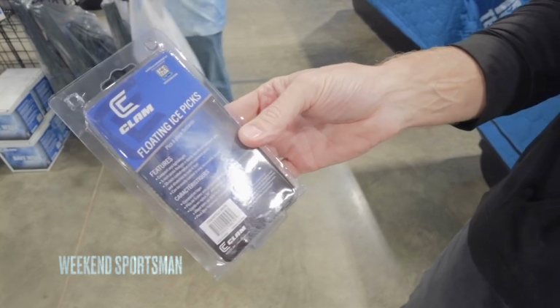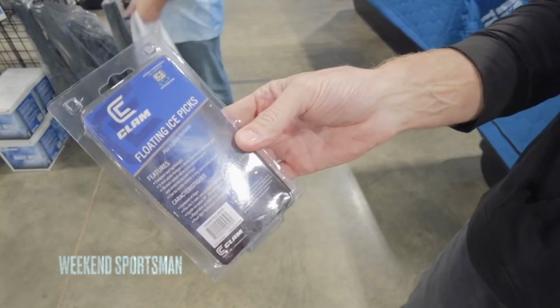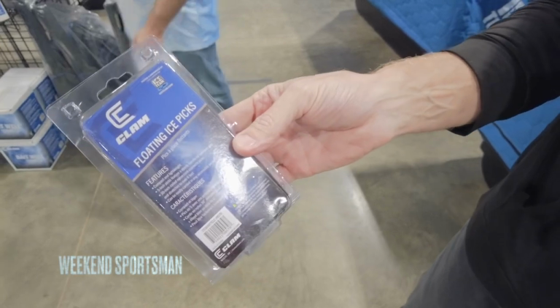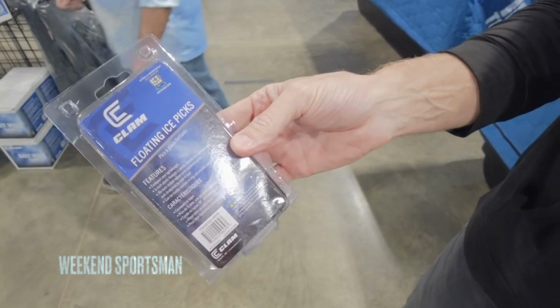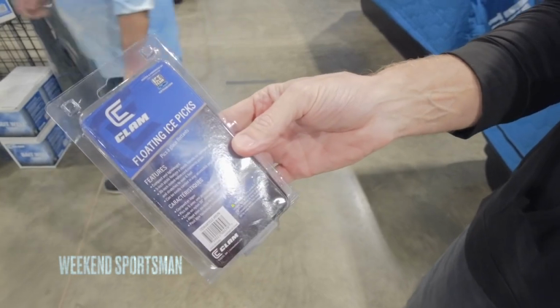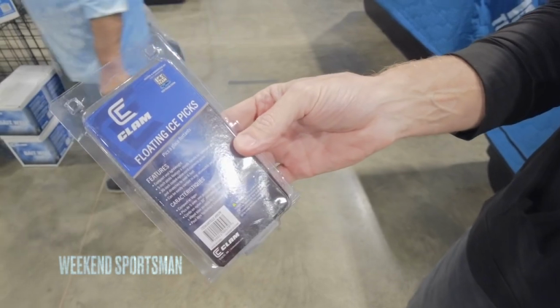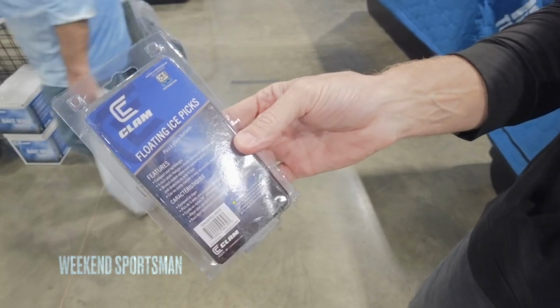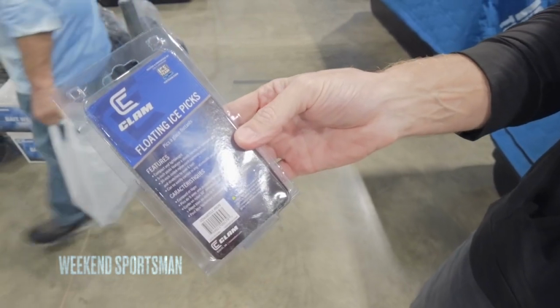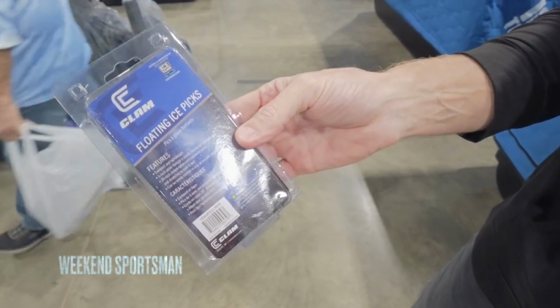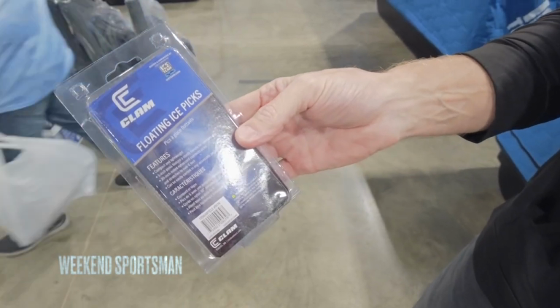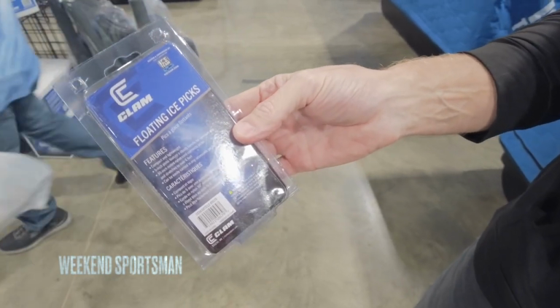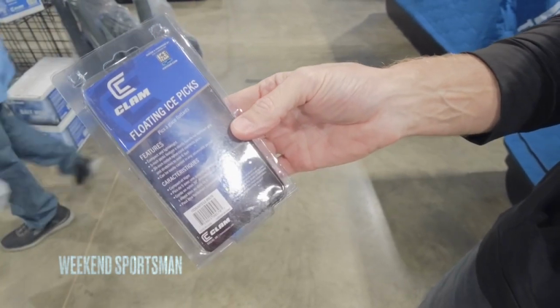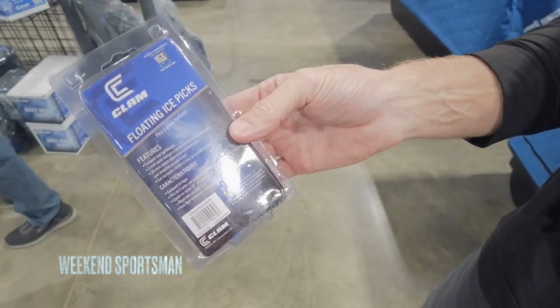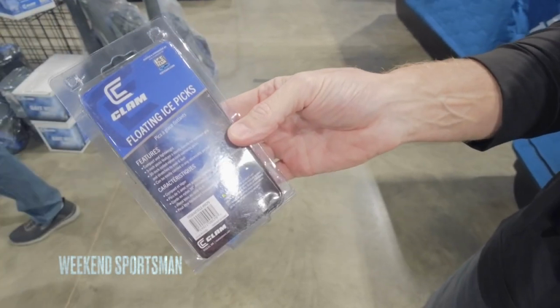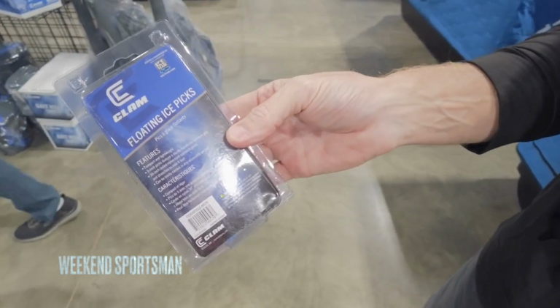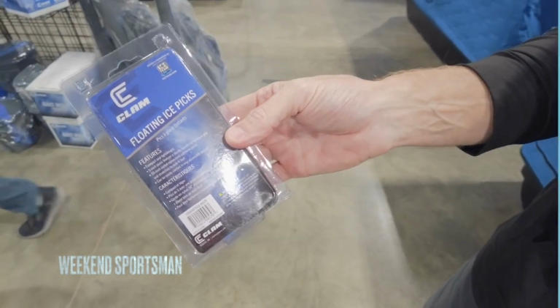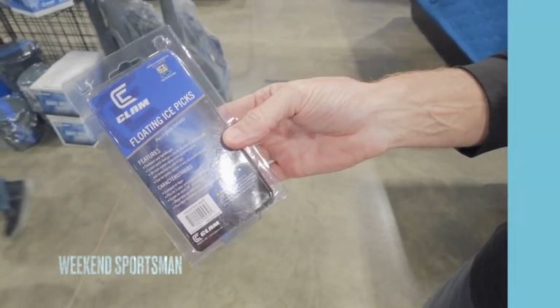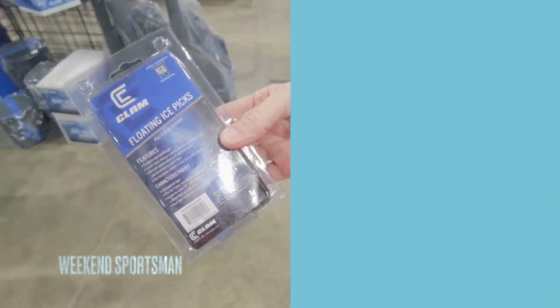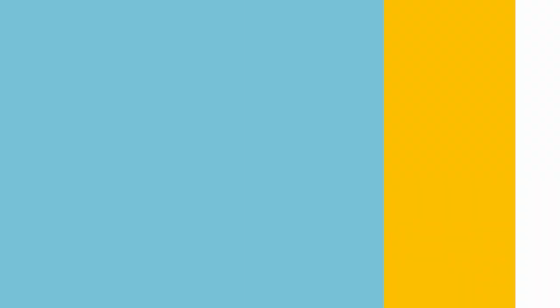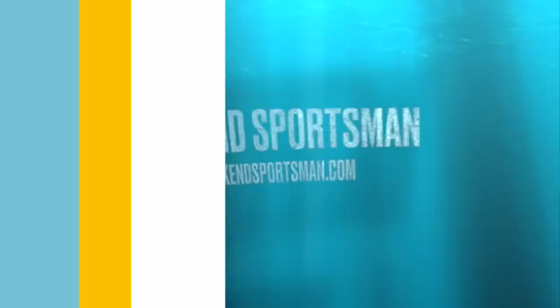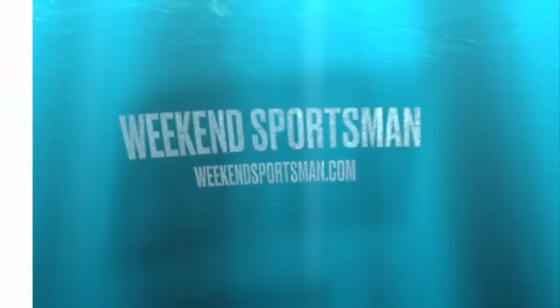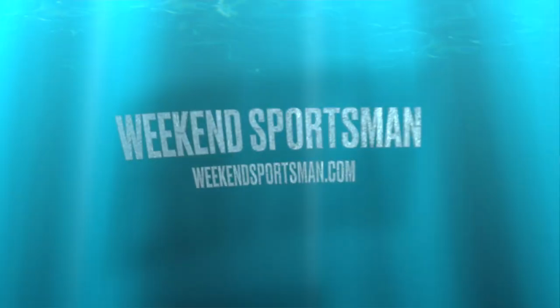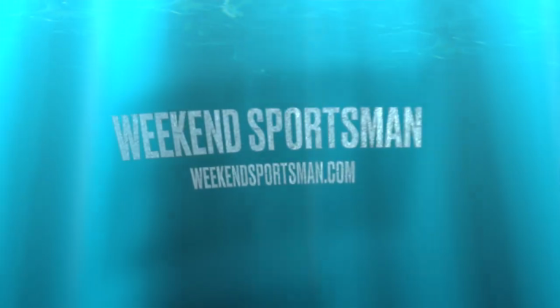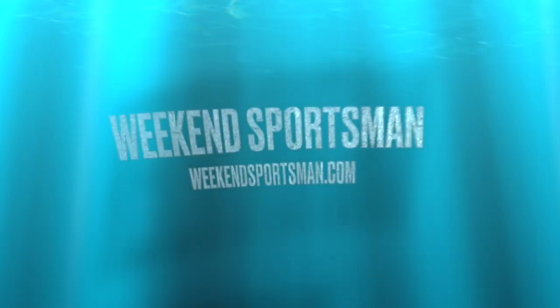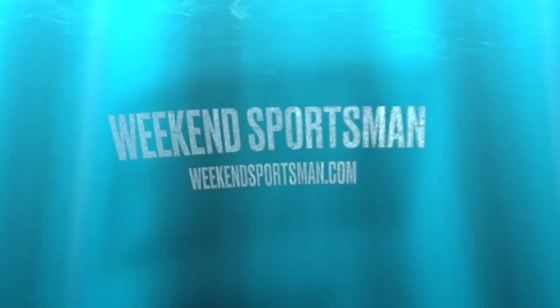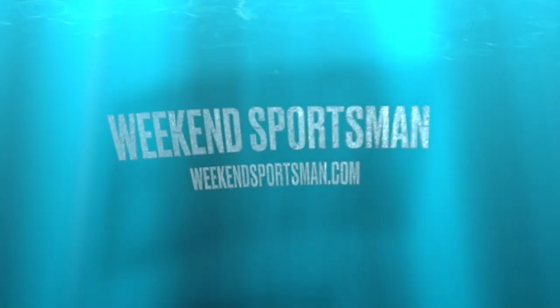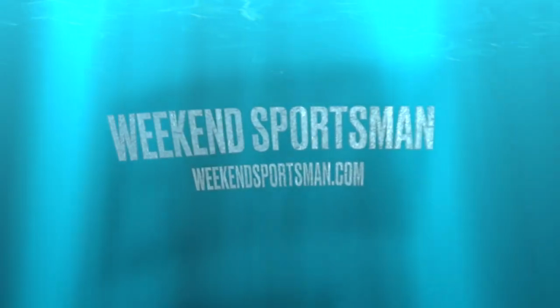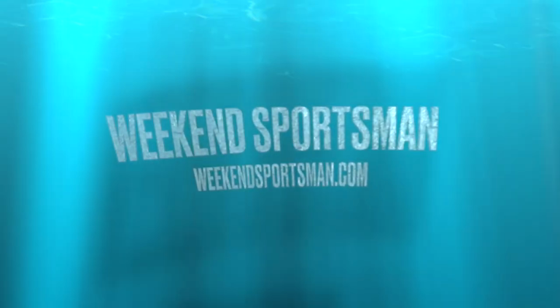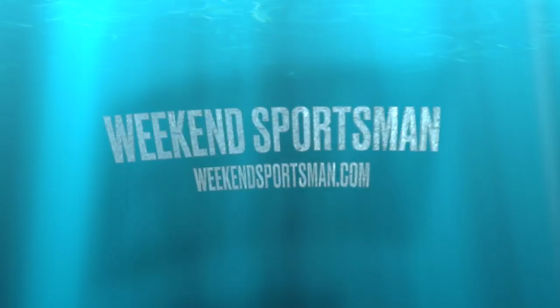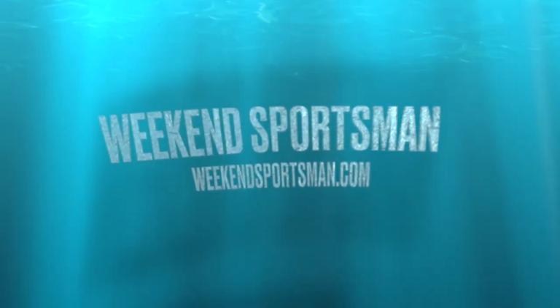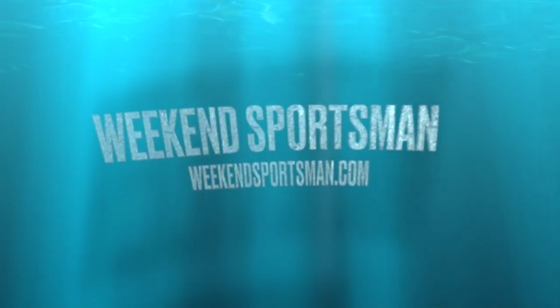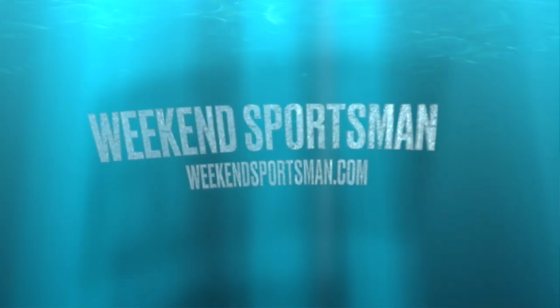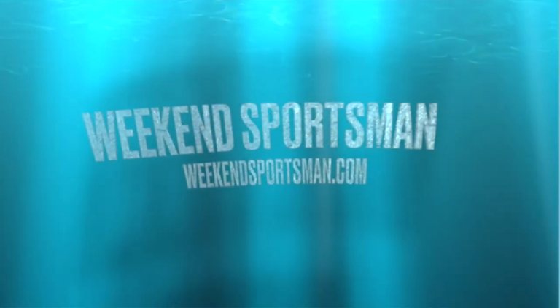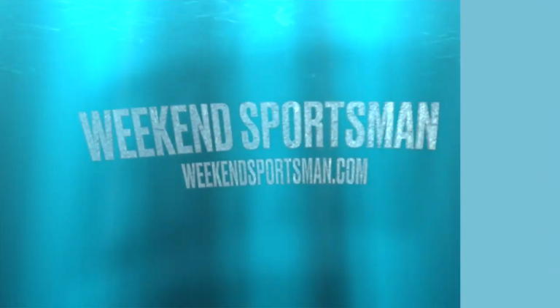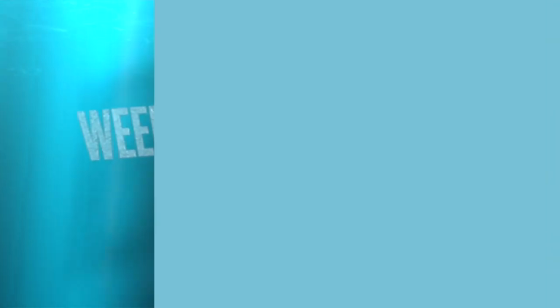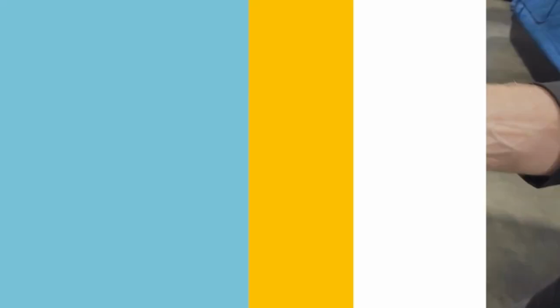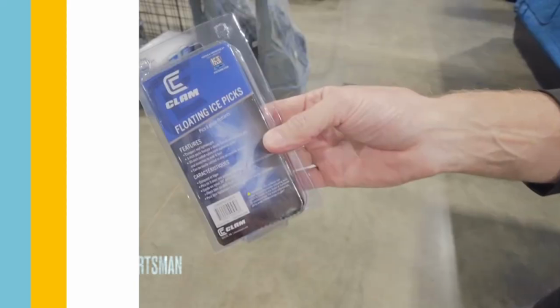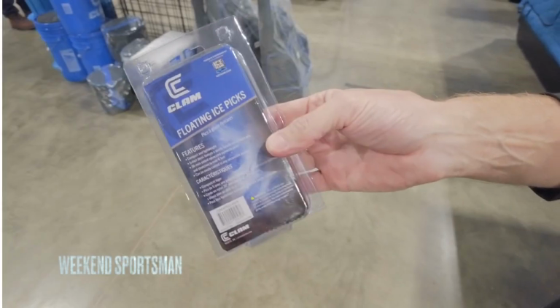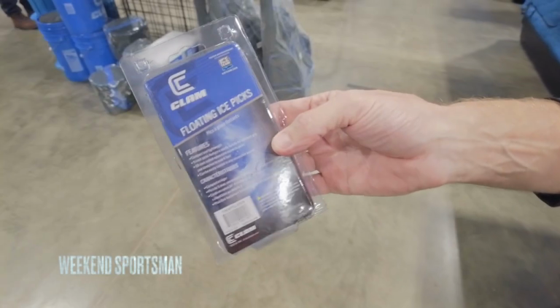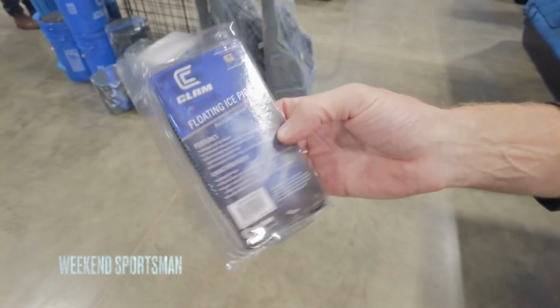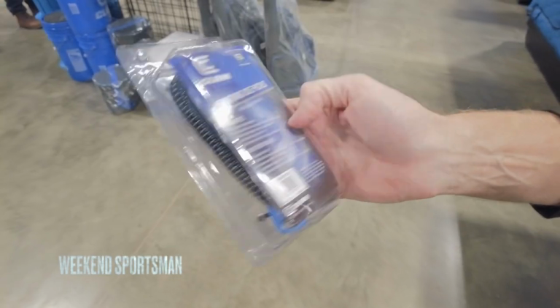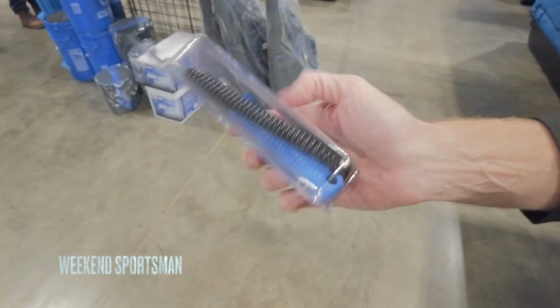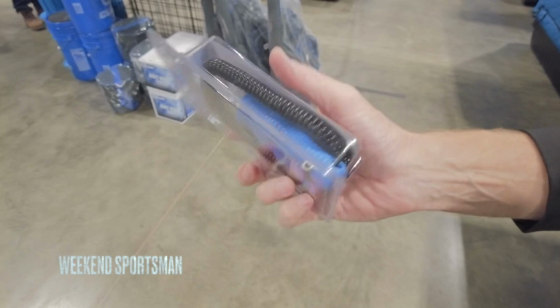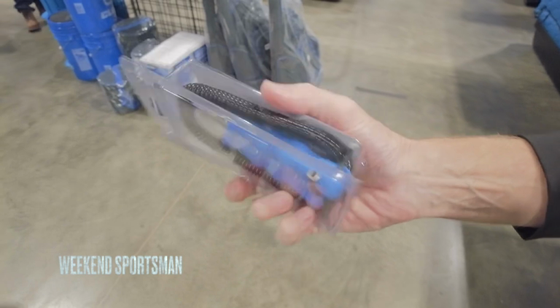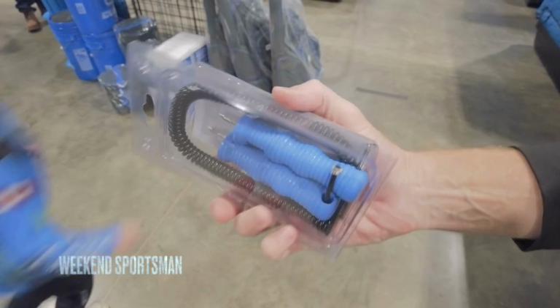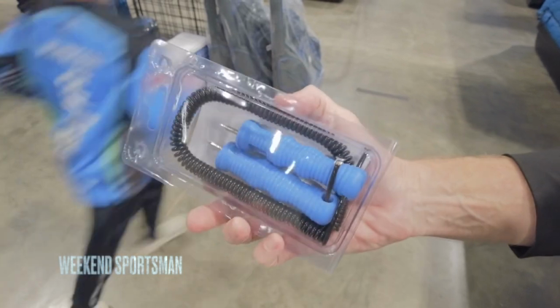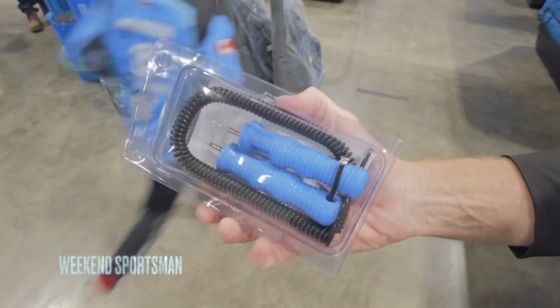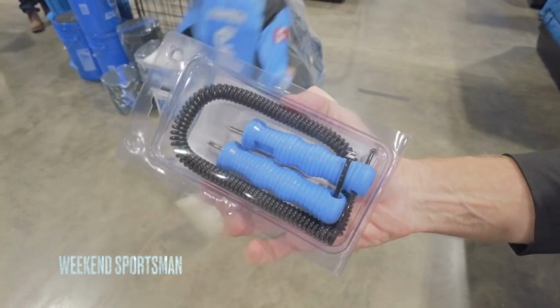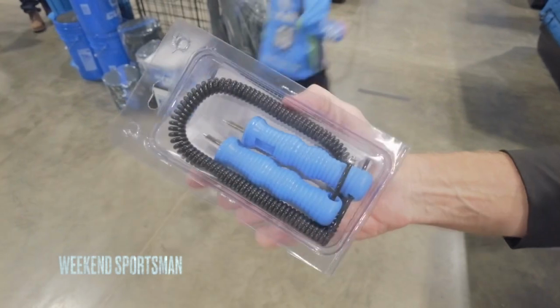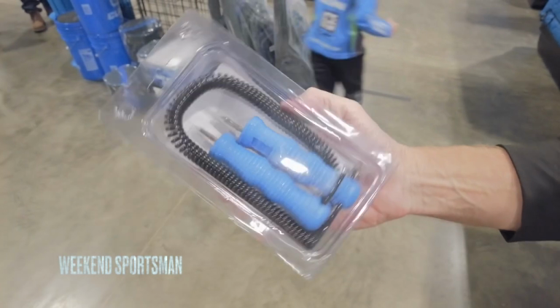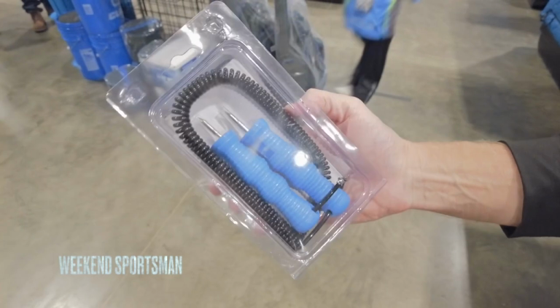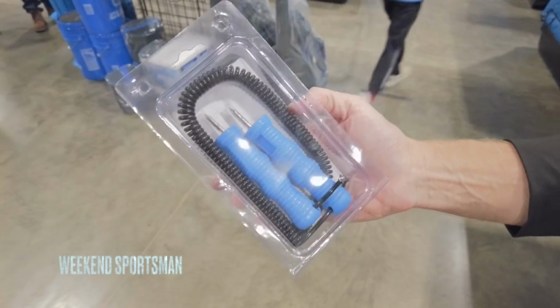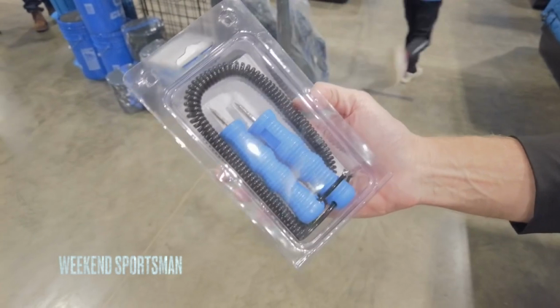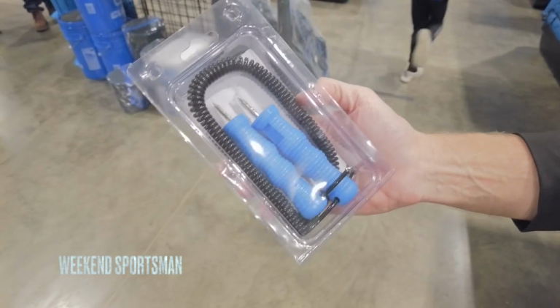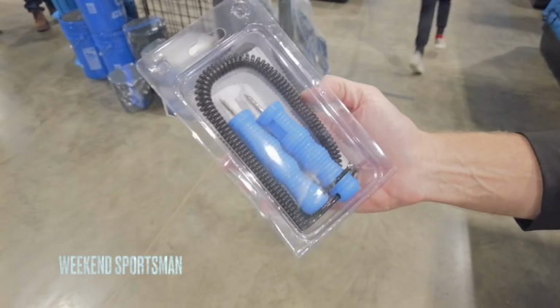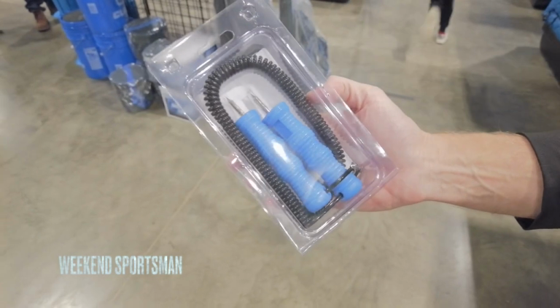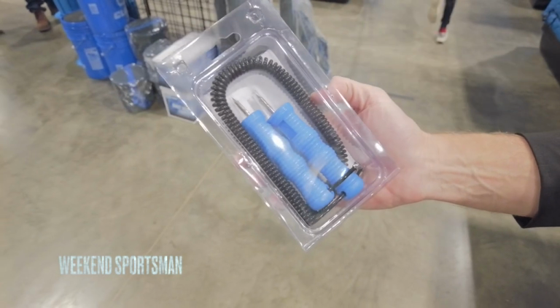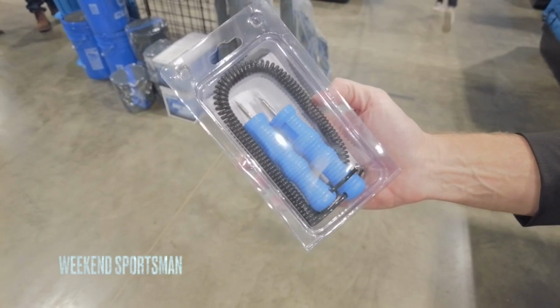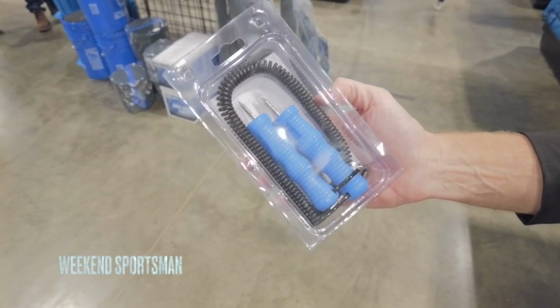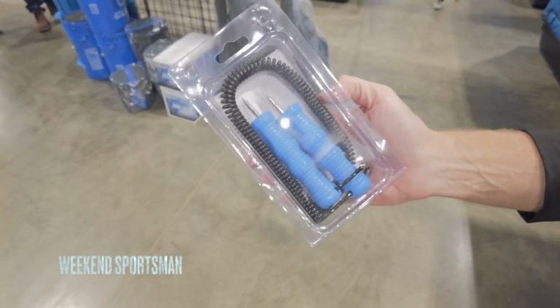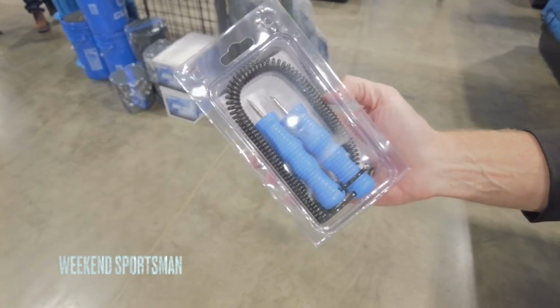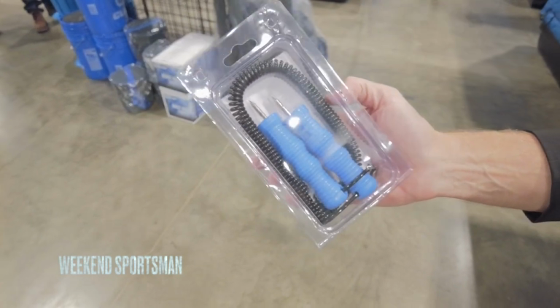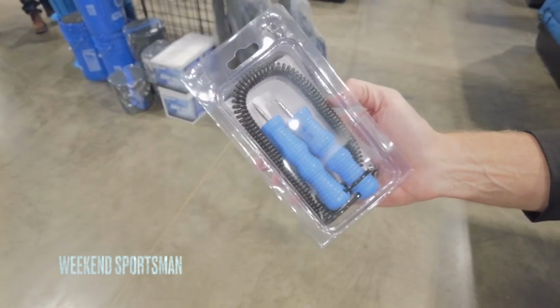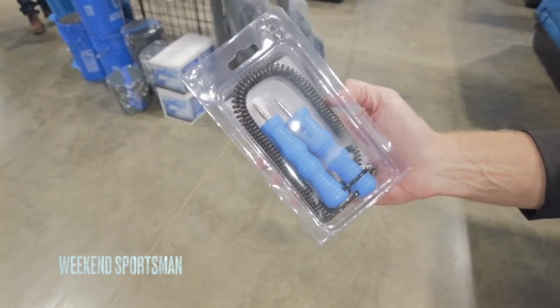This is one piece of gear that every ice fishing person should have with them. These are floating ice picks from Clam — two little ice picks.